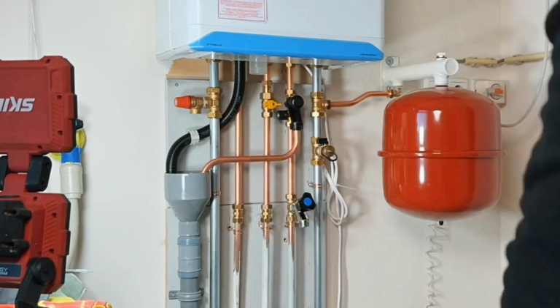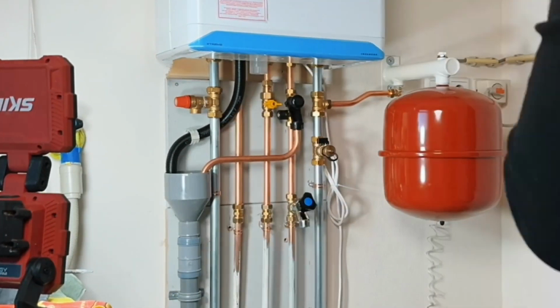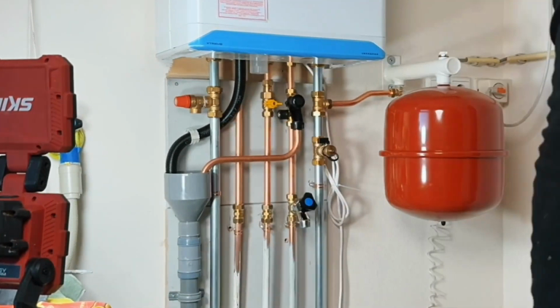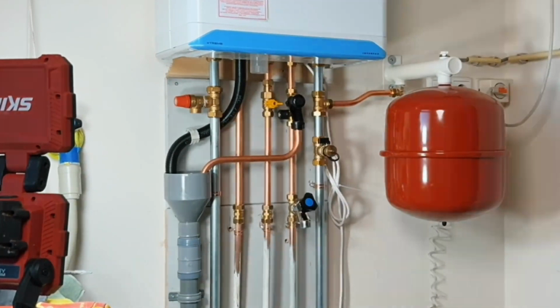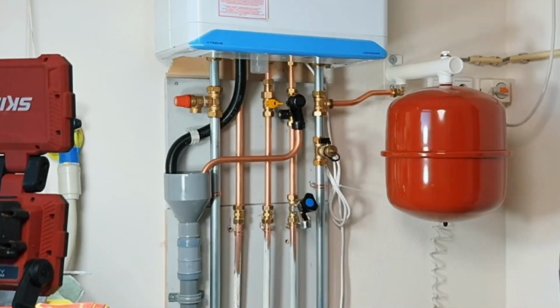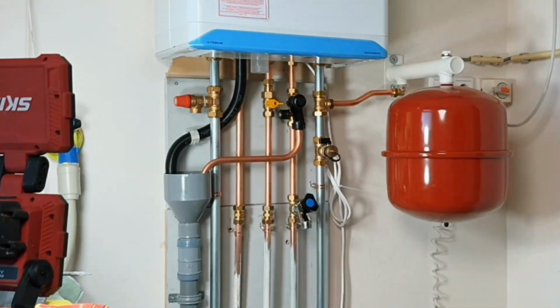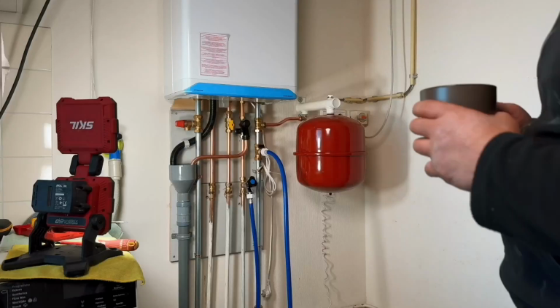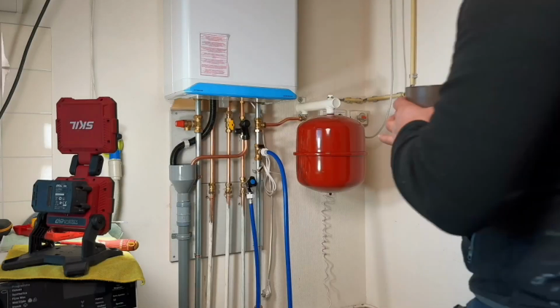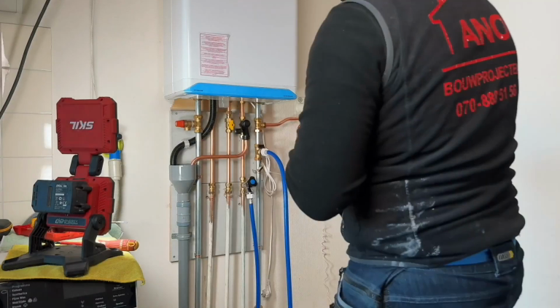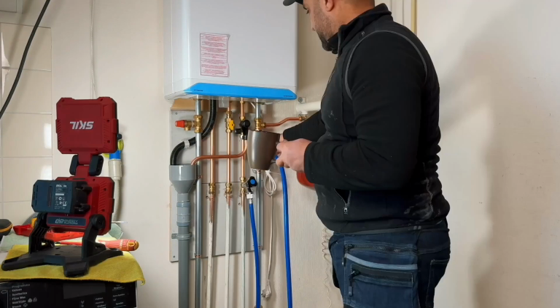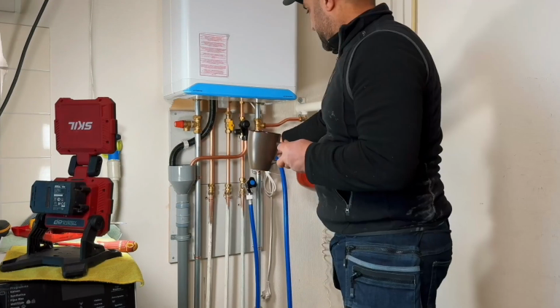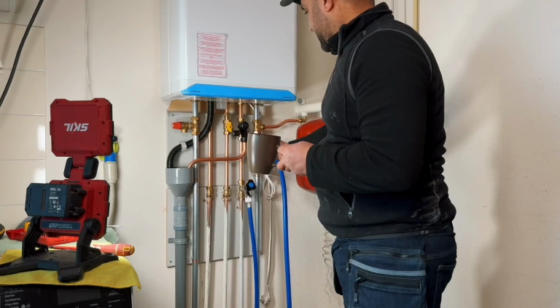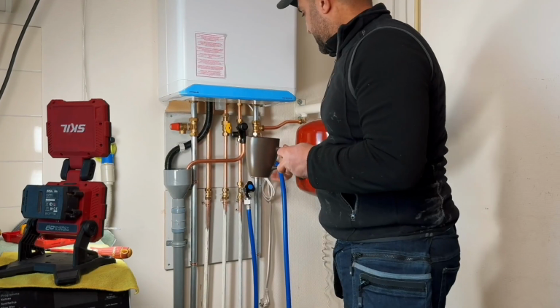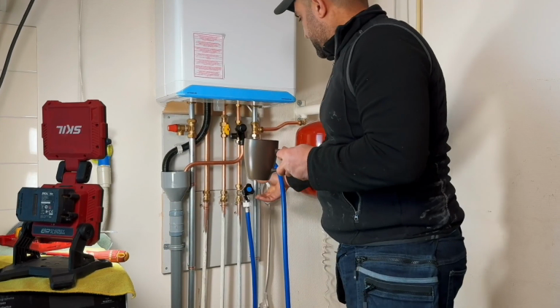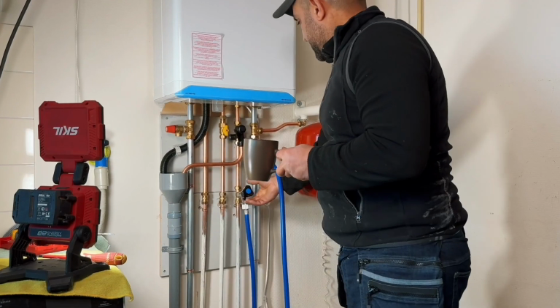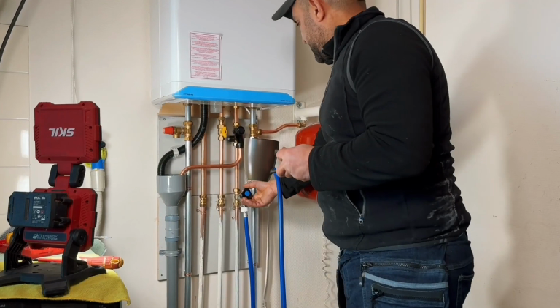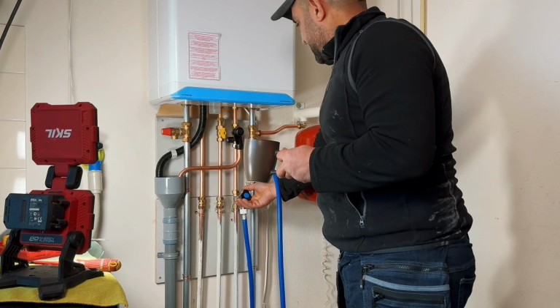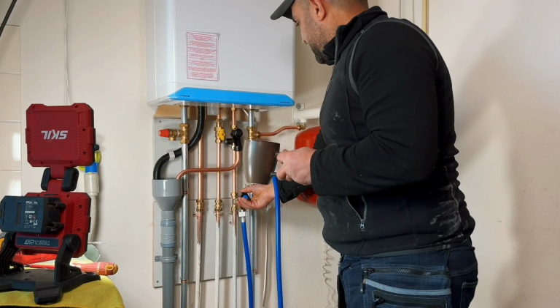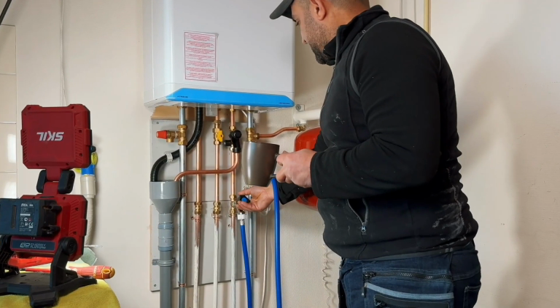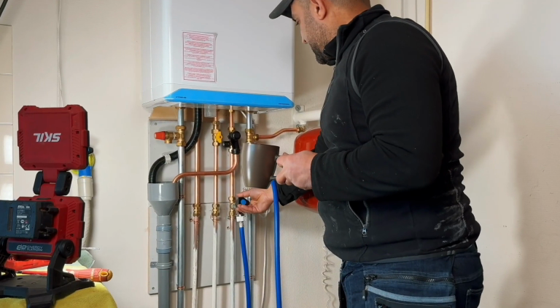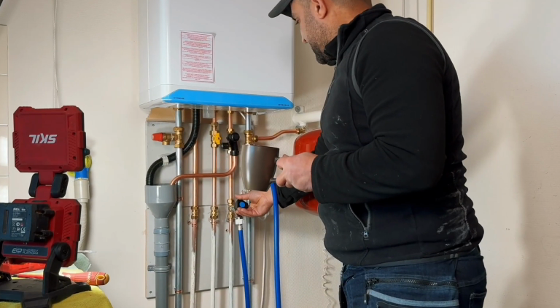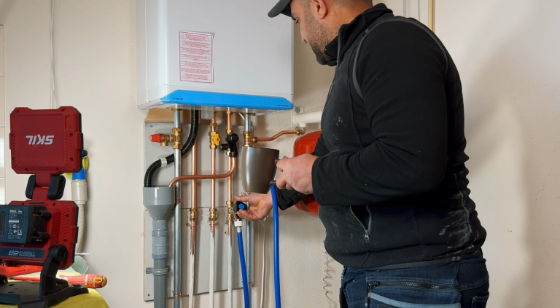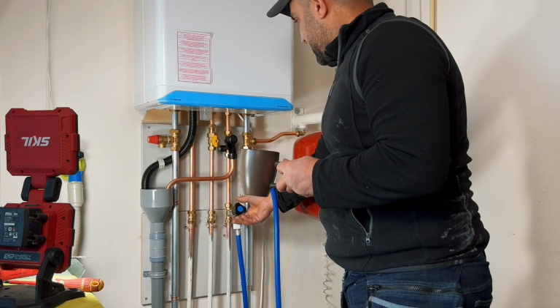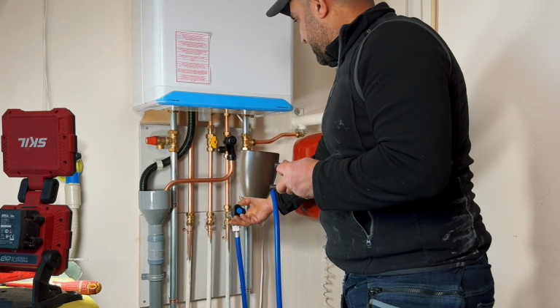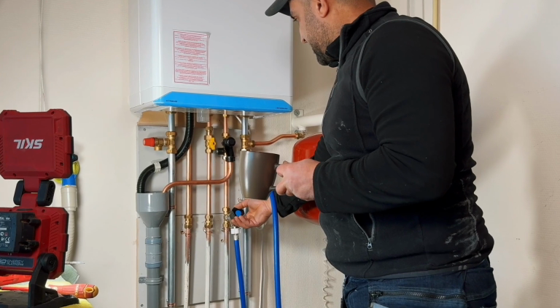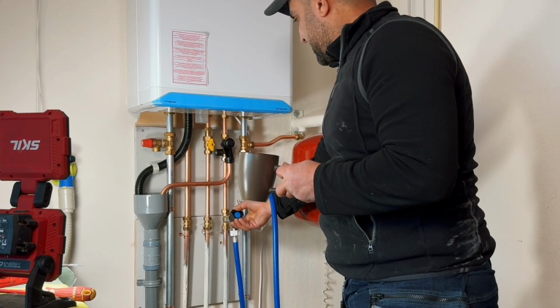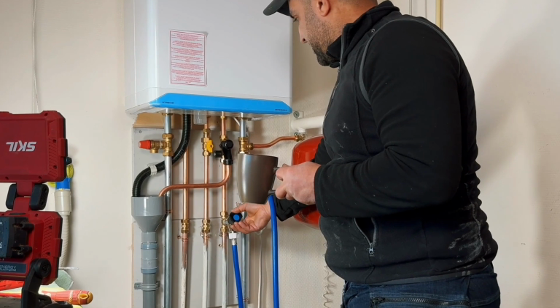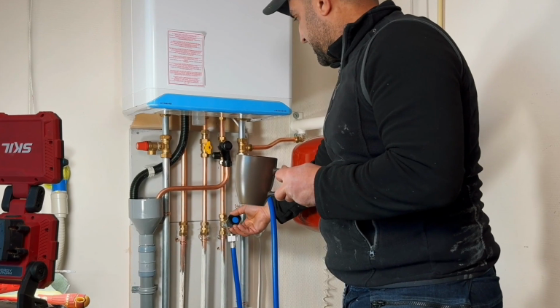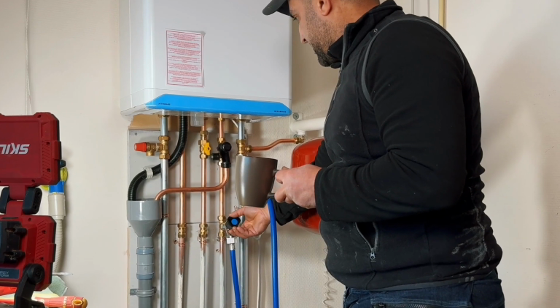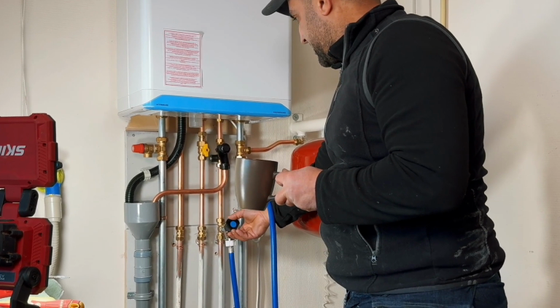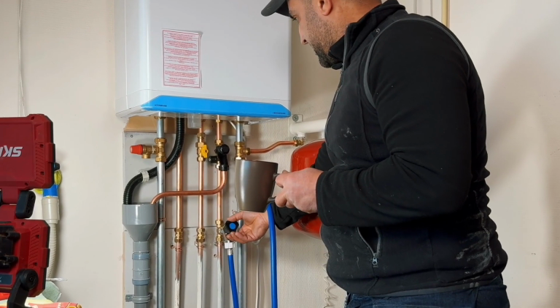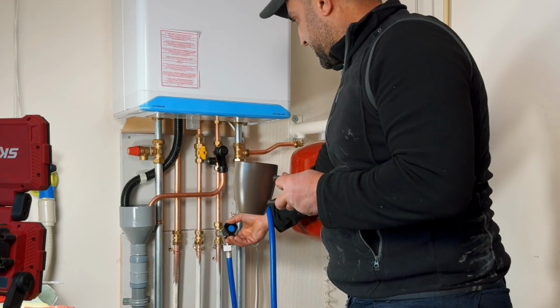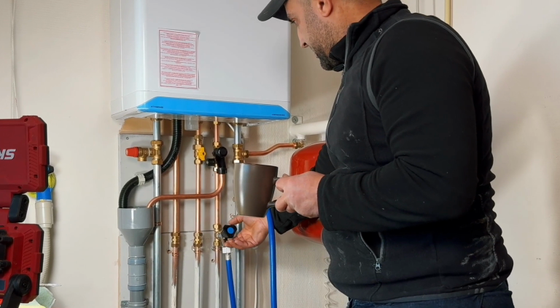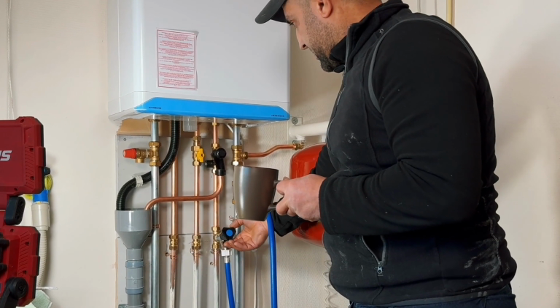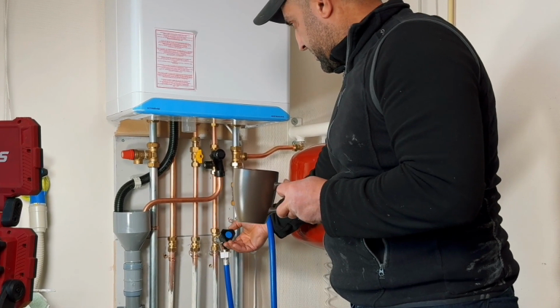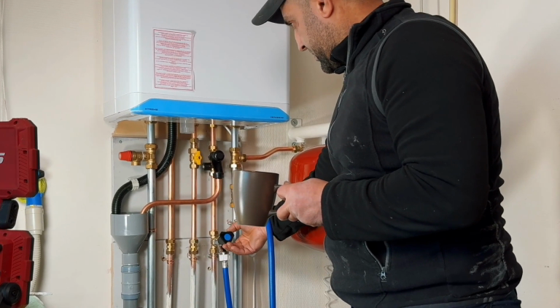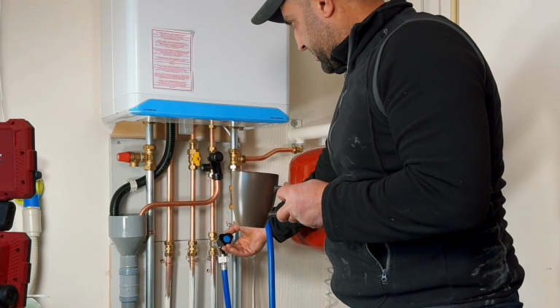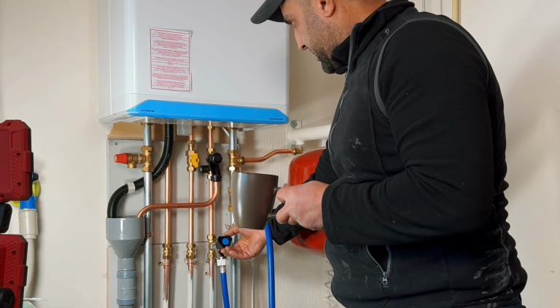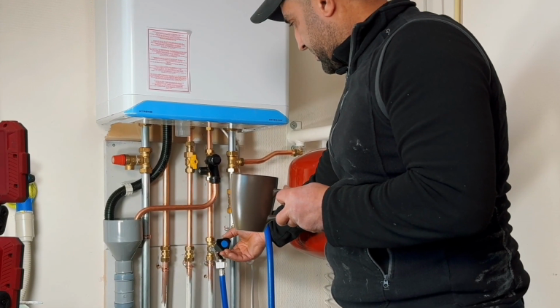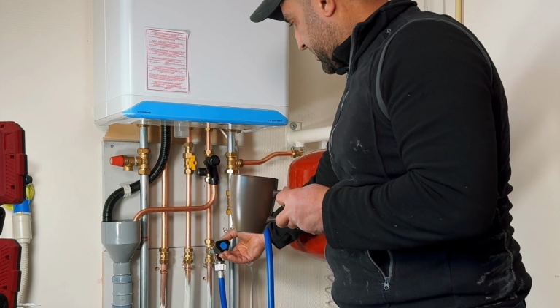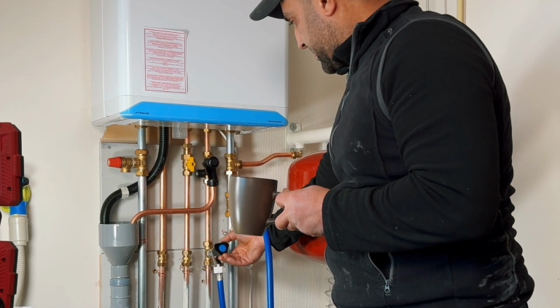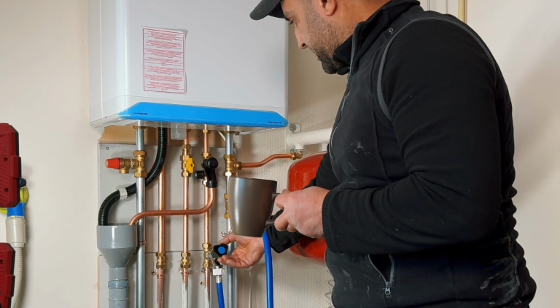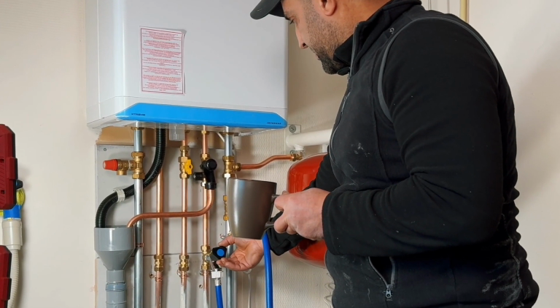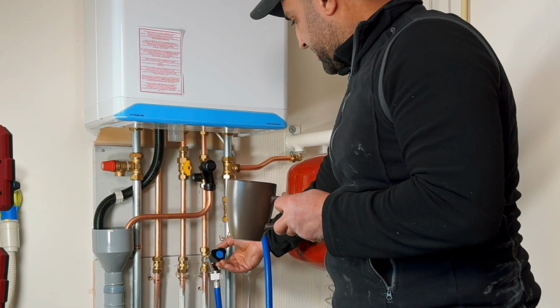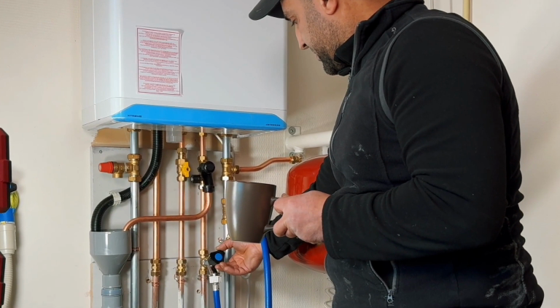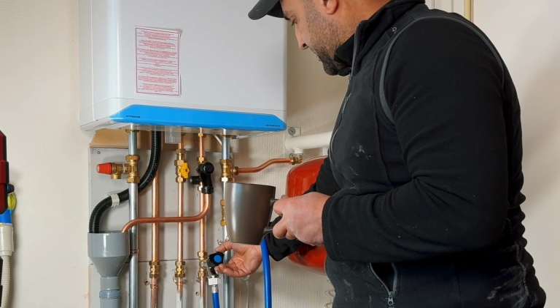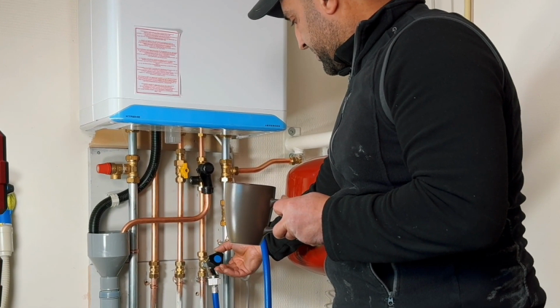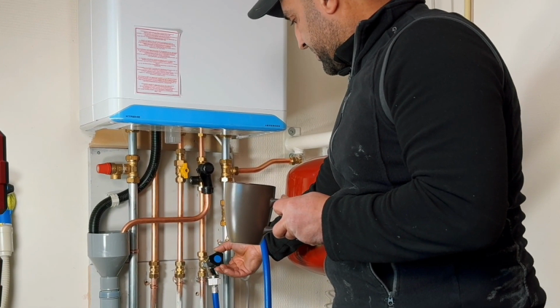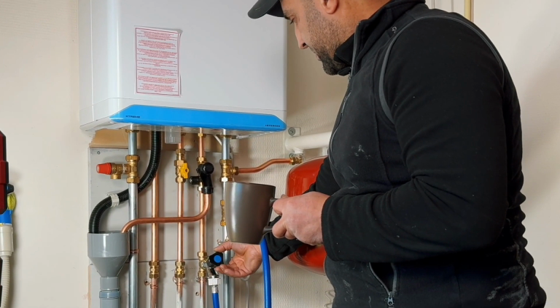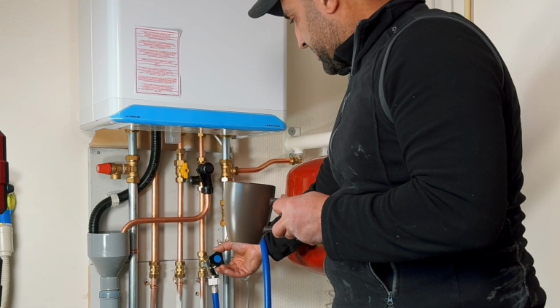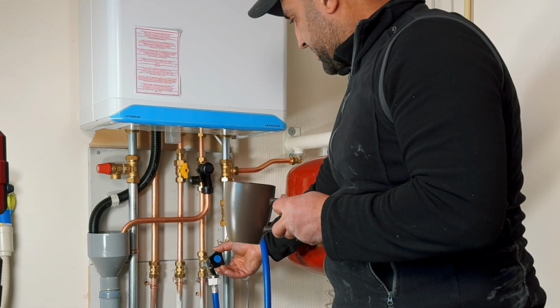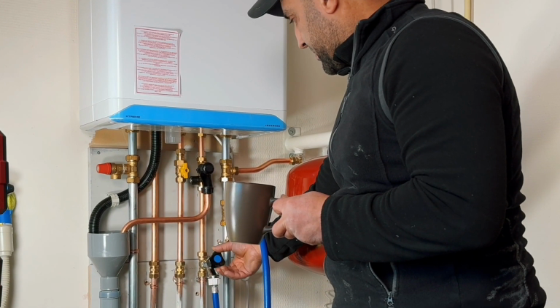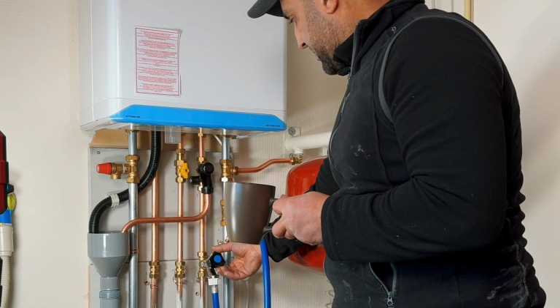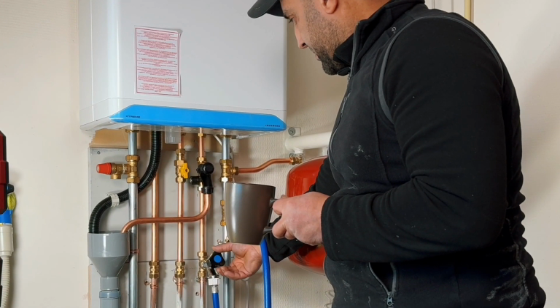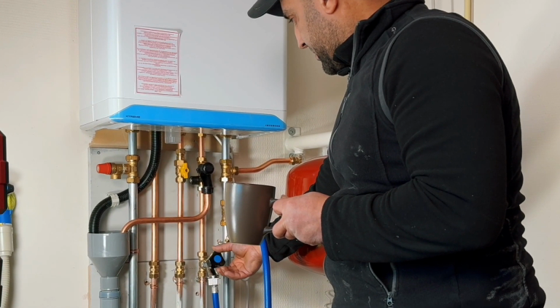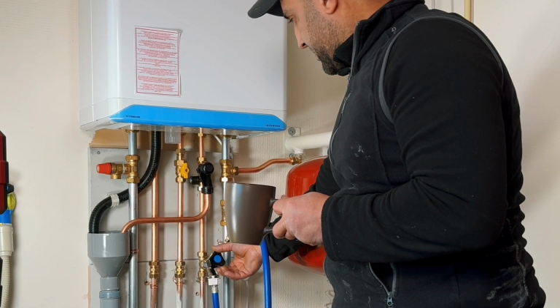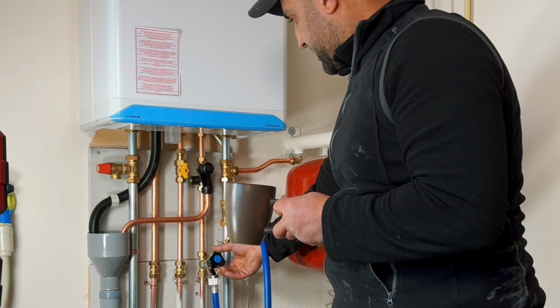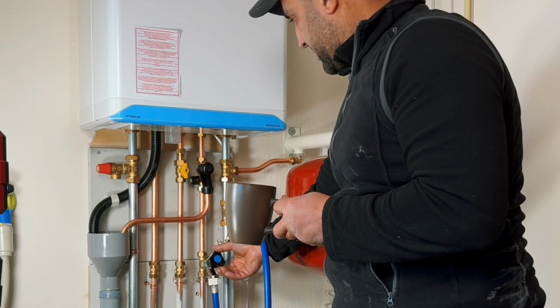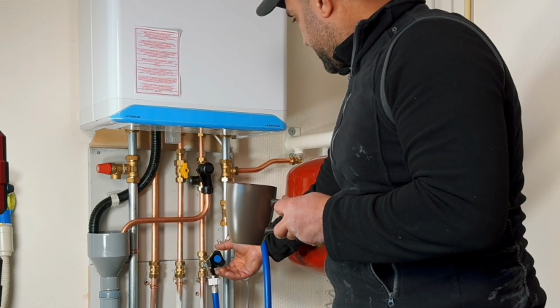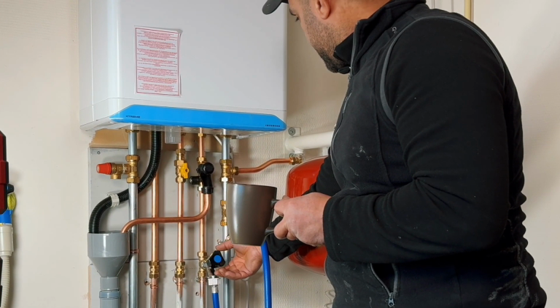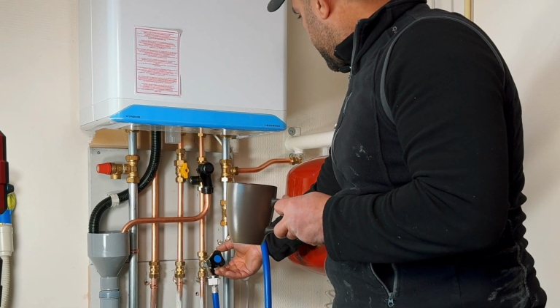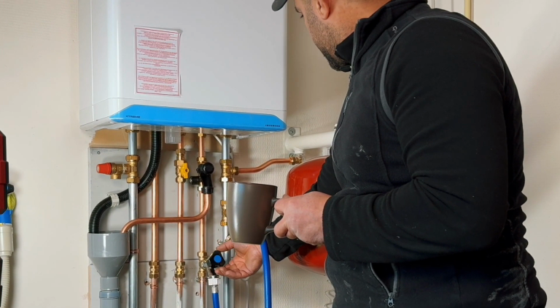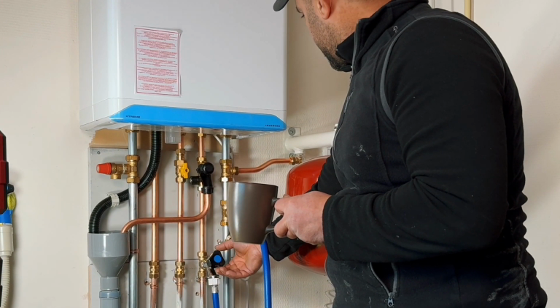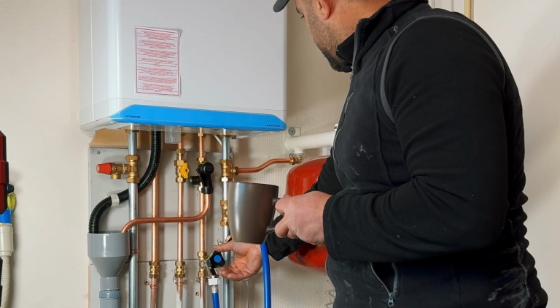Before I start with the flue gas discharge, I have filled the central heating system so that I can test for leaks for as long as possible before I start test firing.